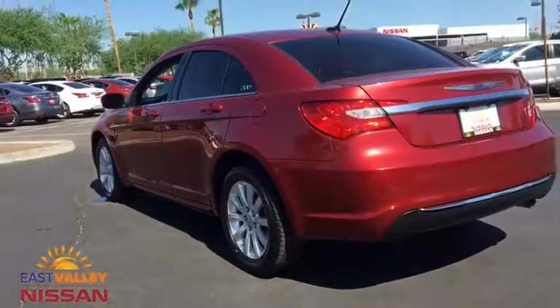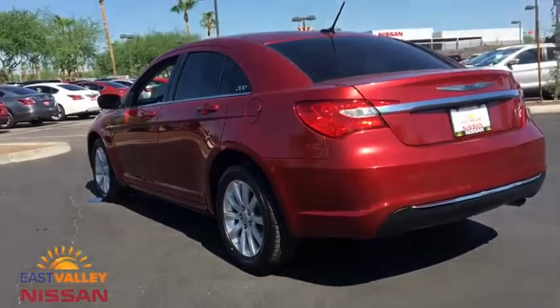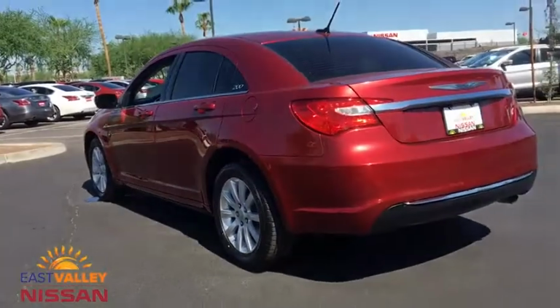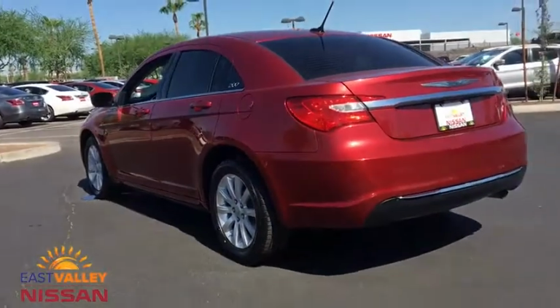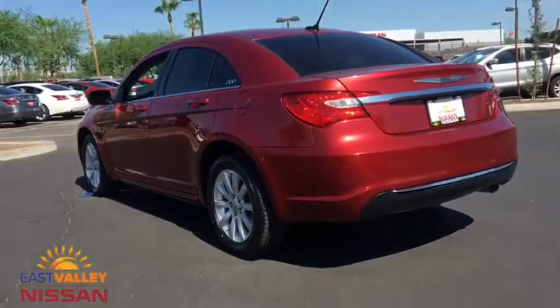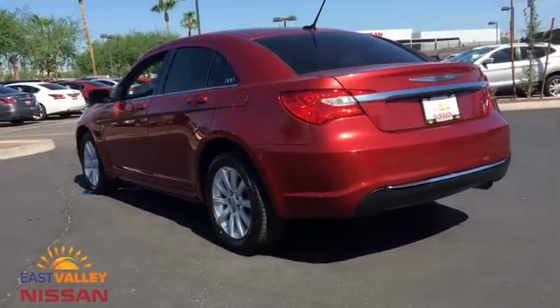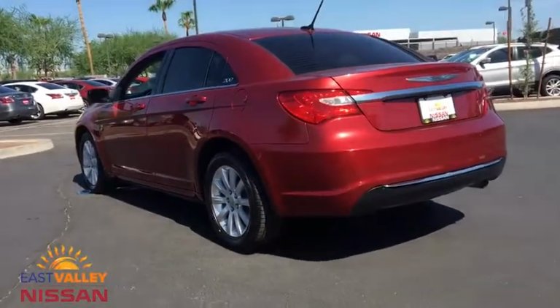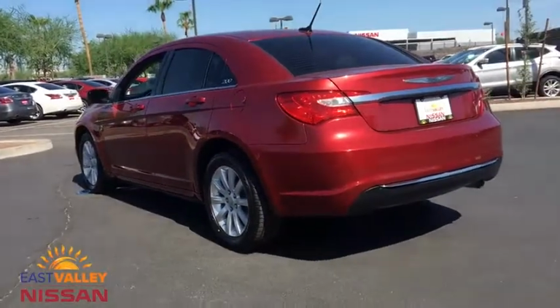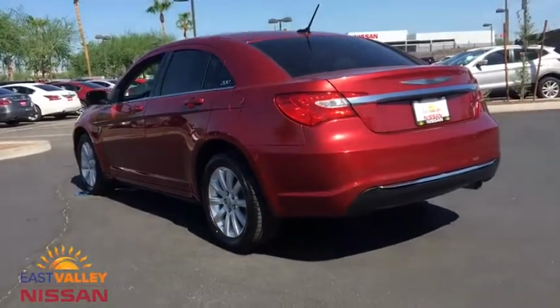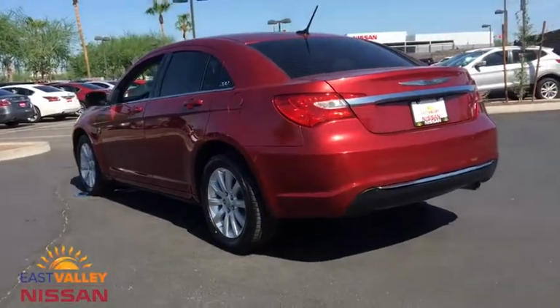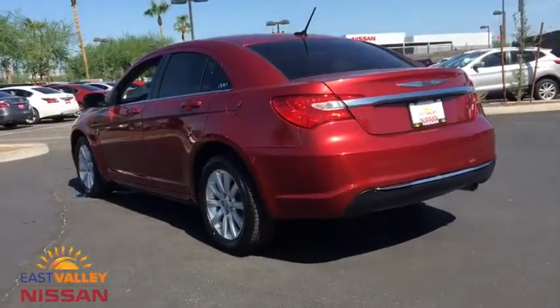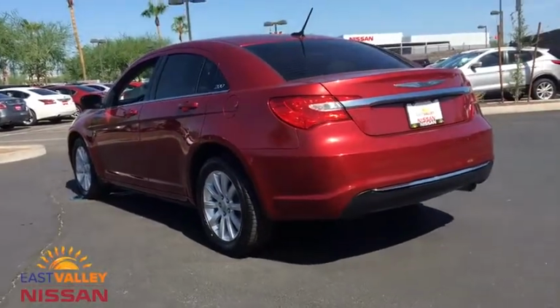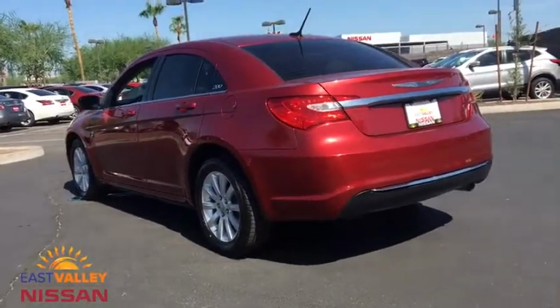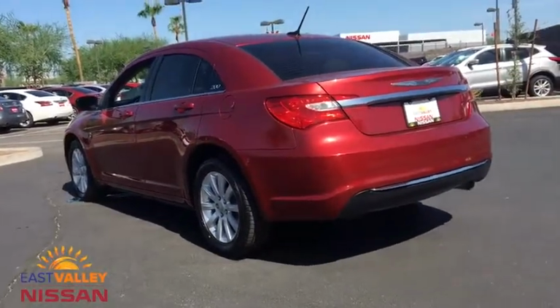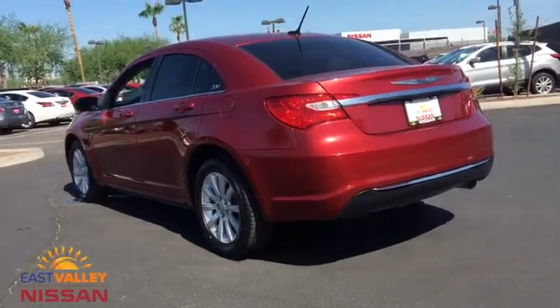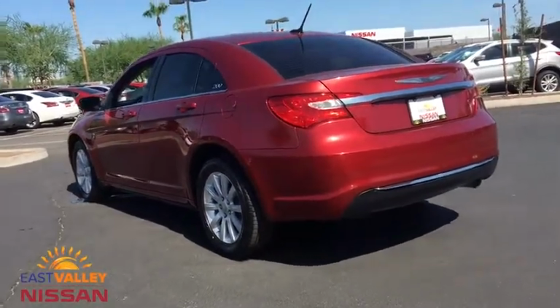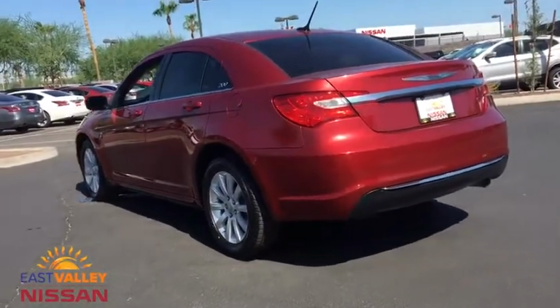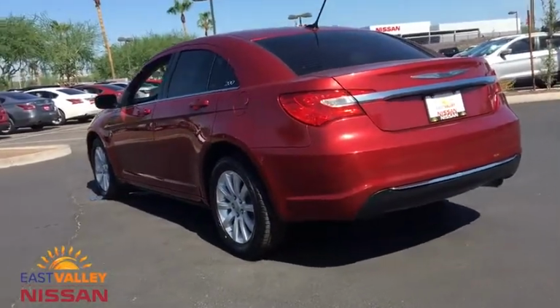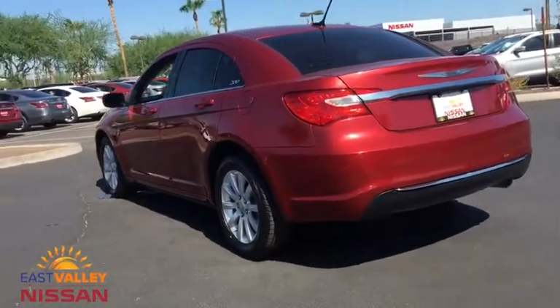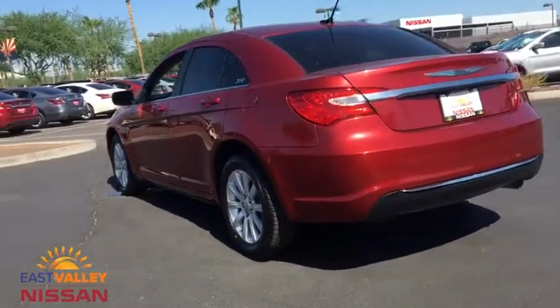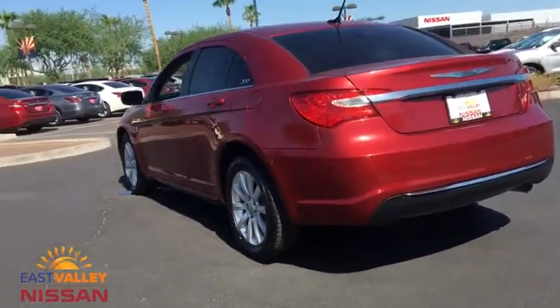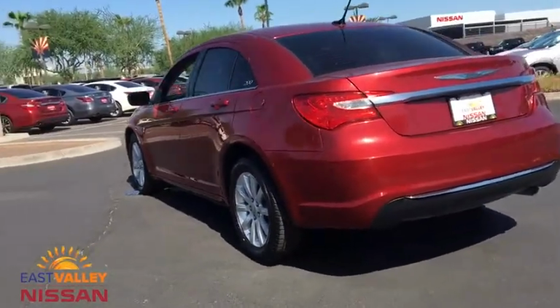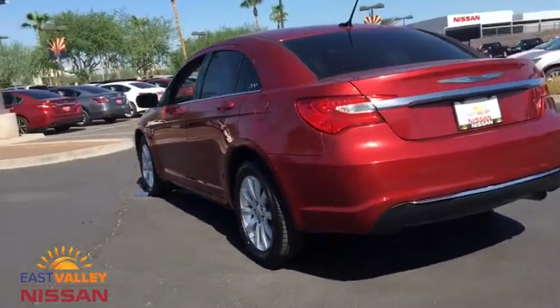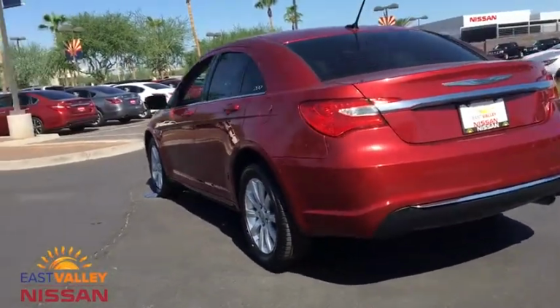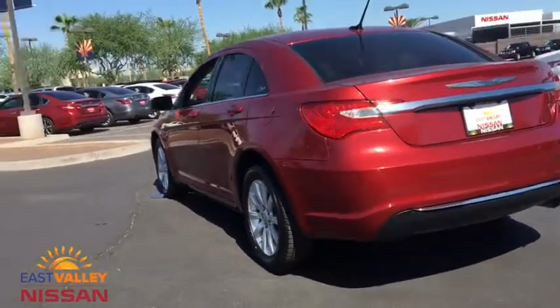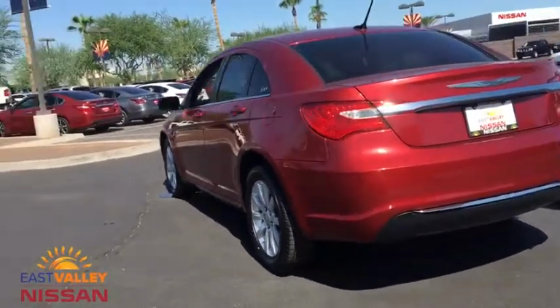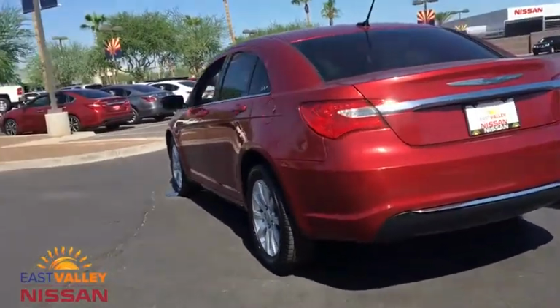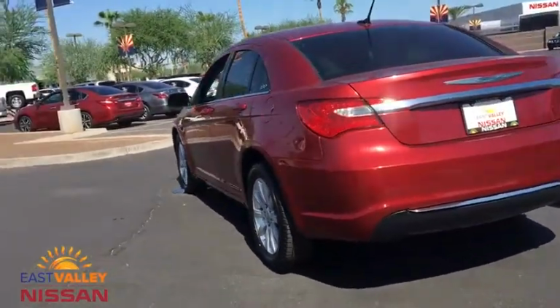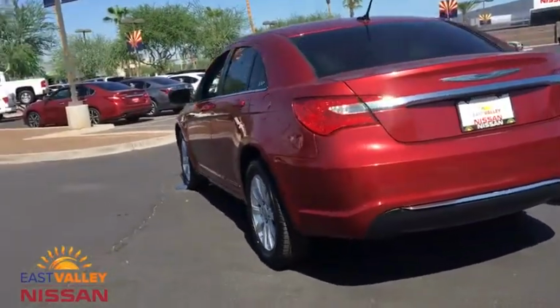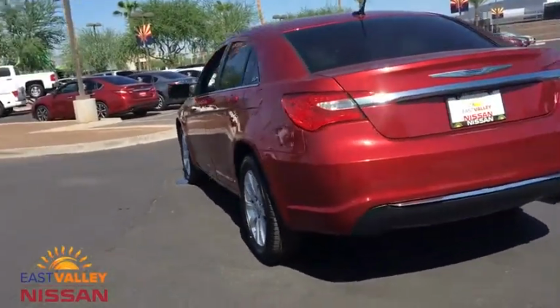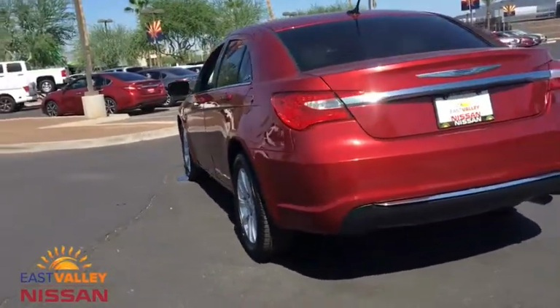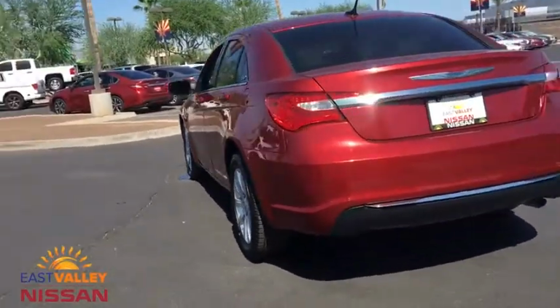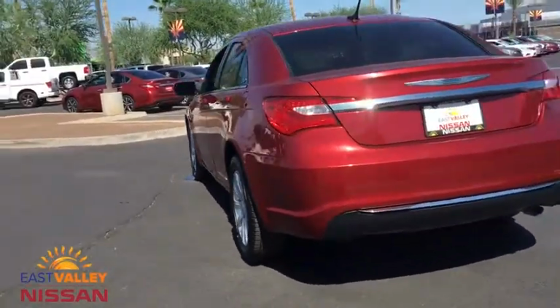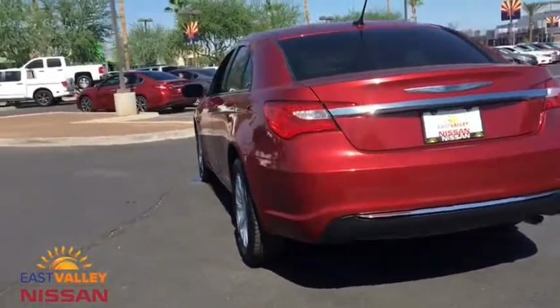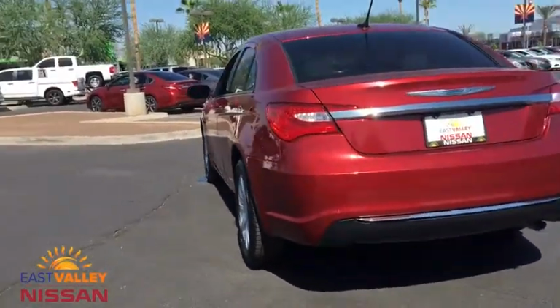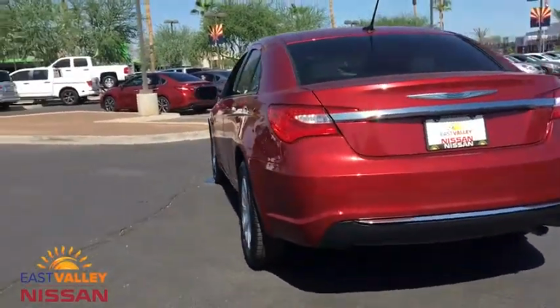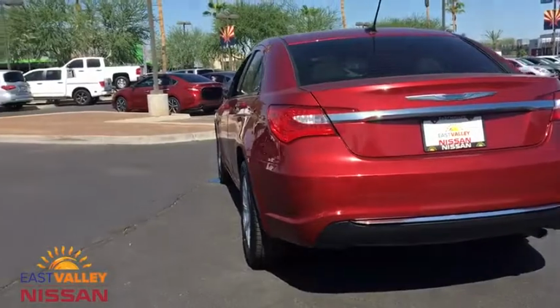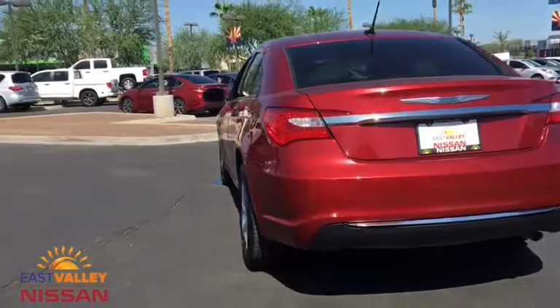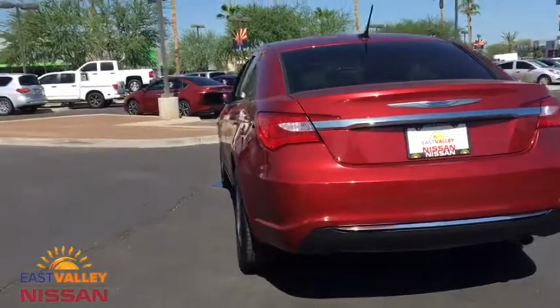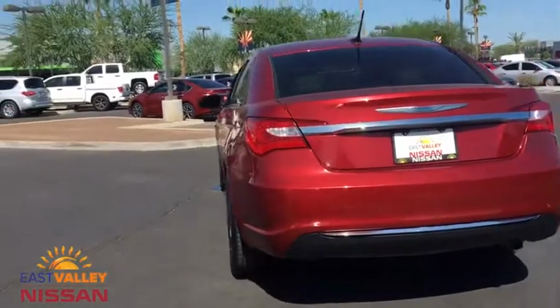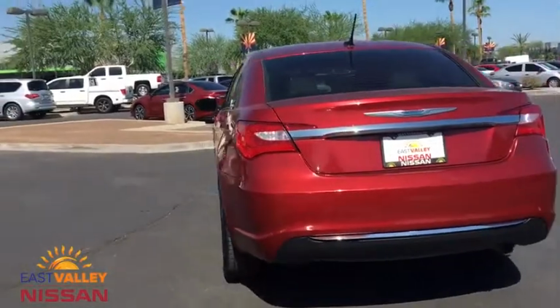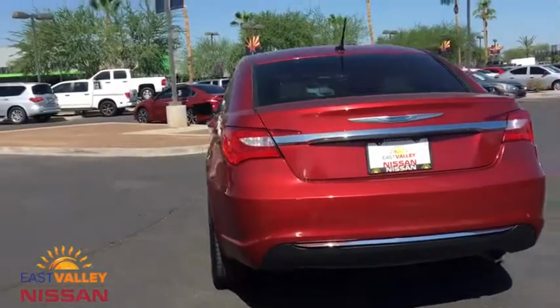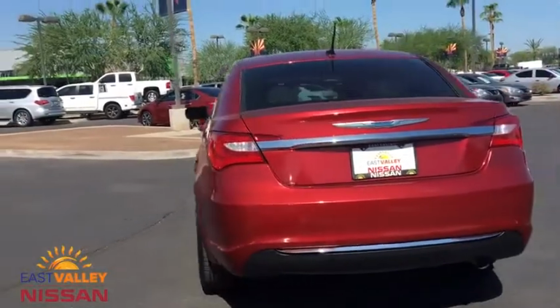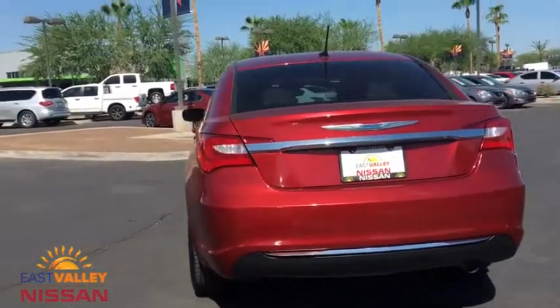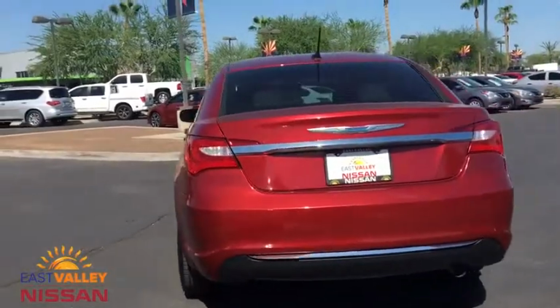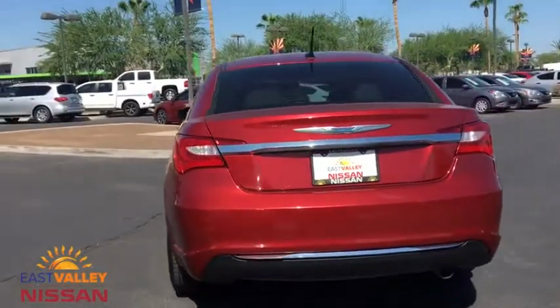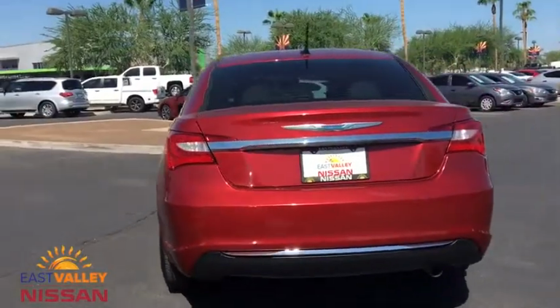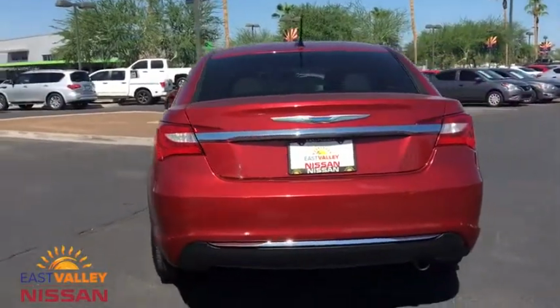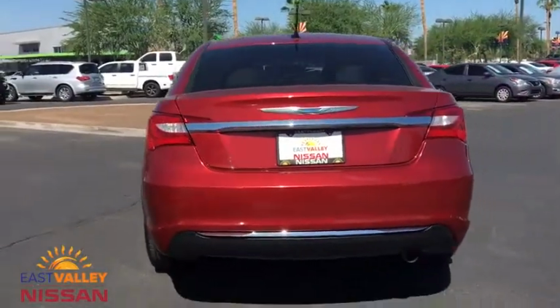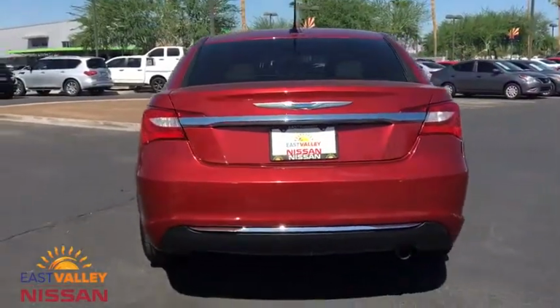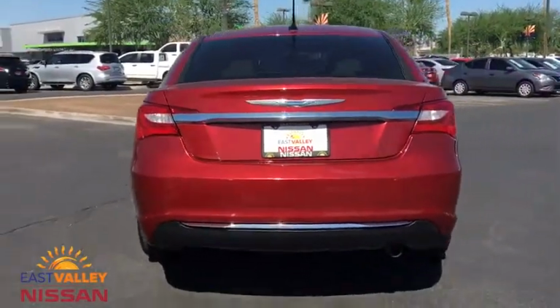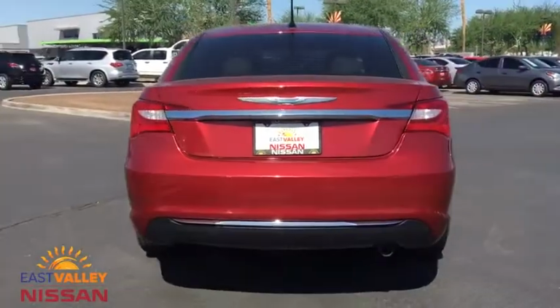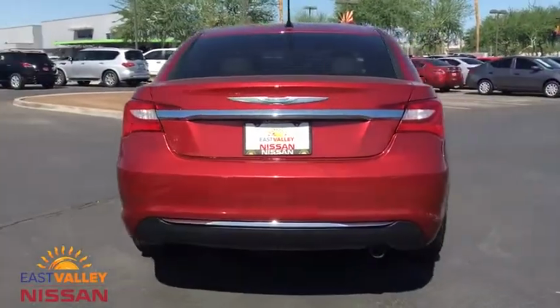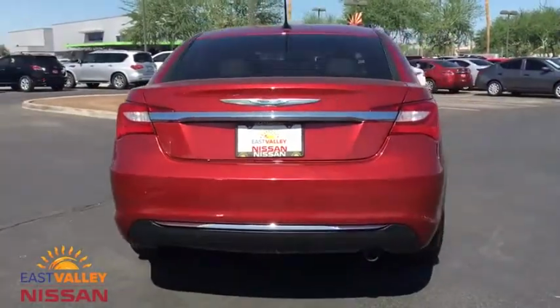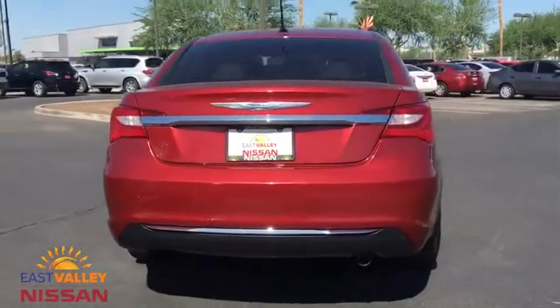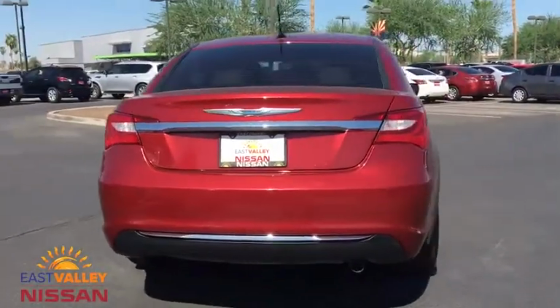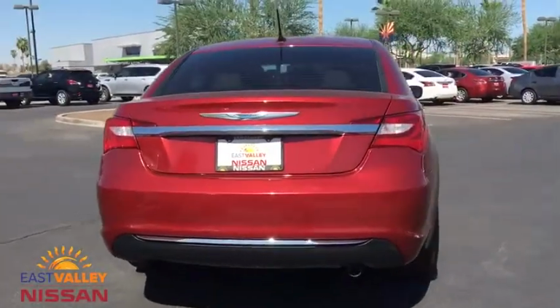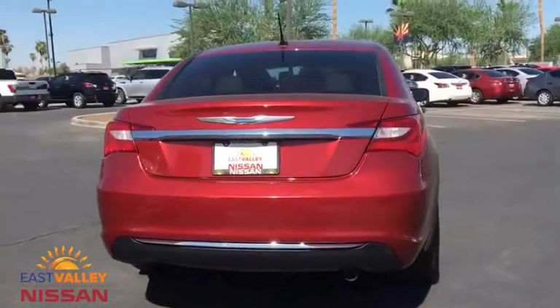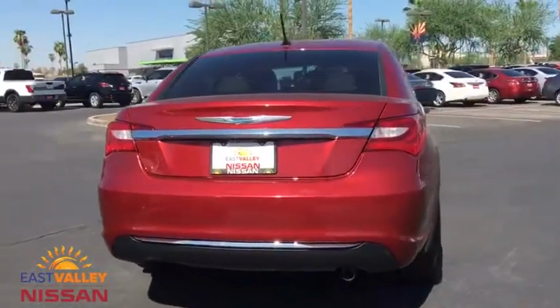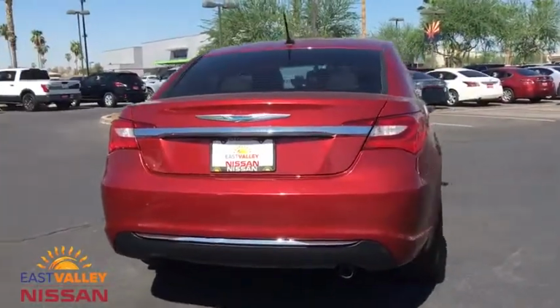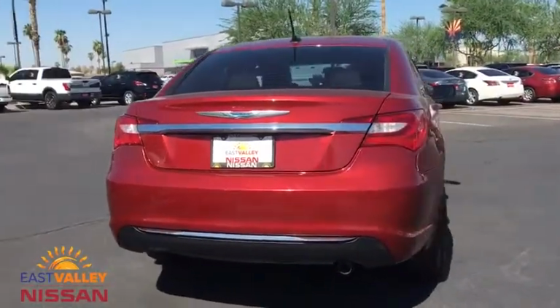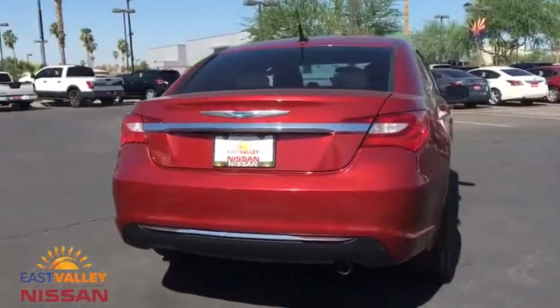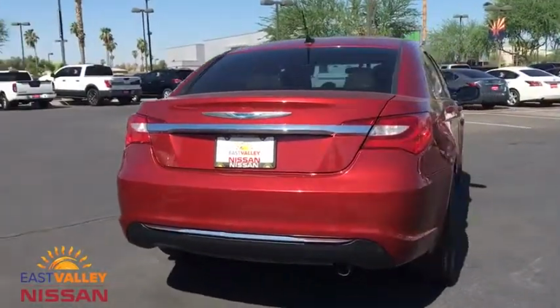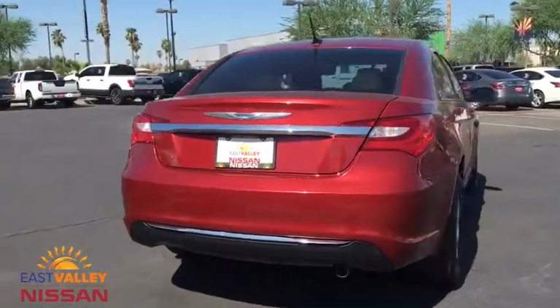This vehicle has less than 30,000 miles. Here are some of this vehicle's great options: keyless entry, traction control.